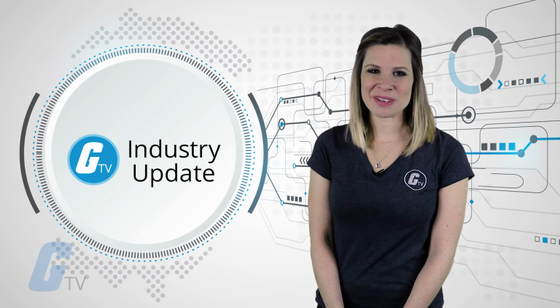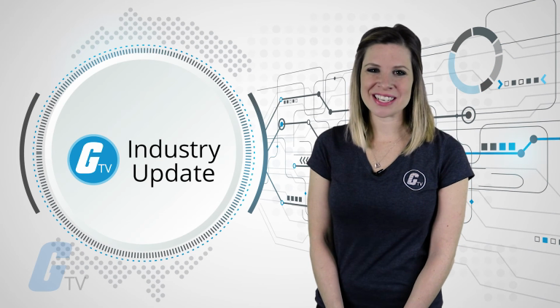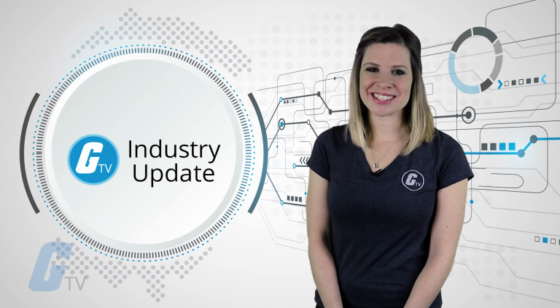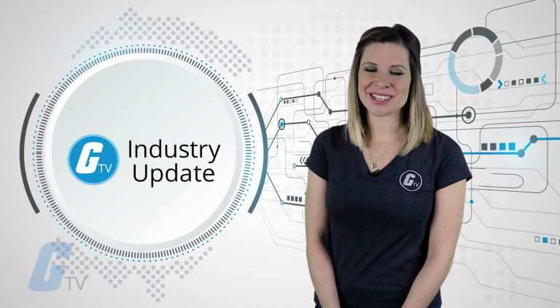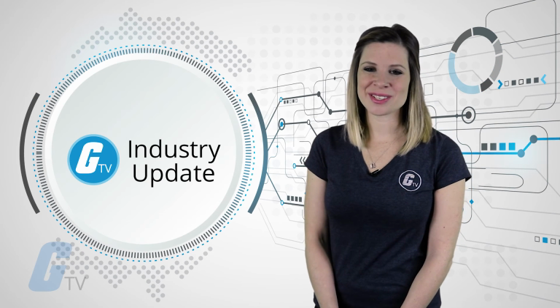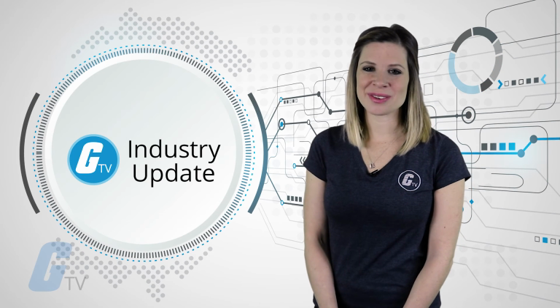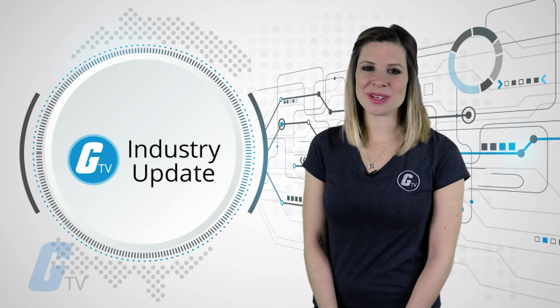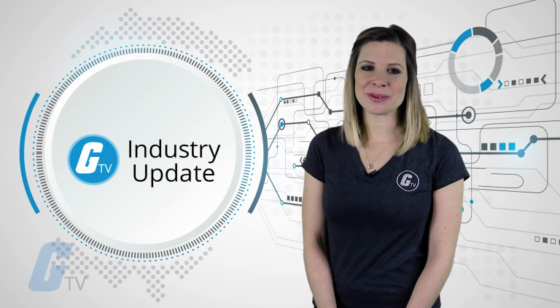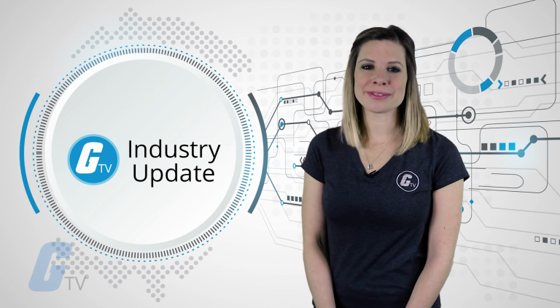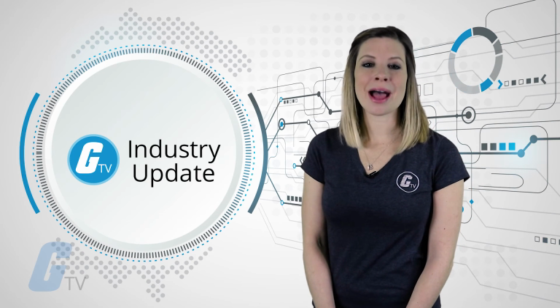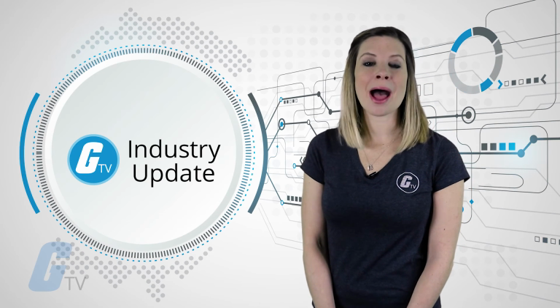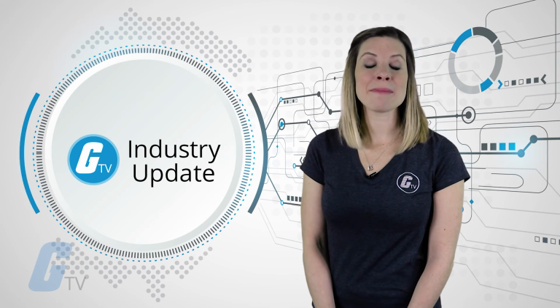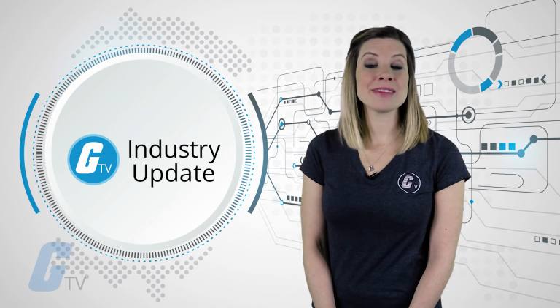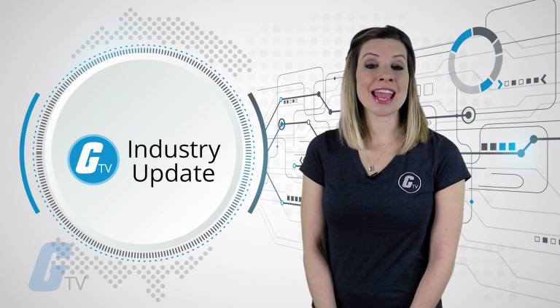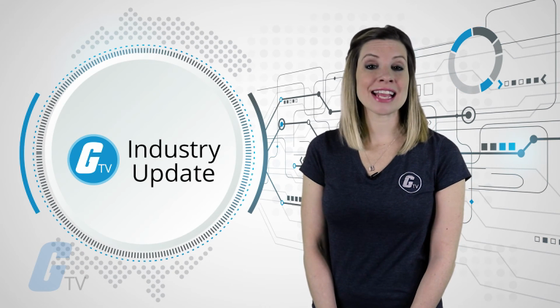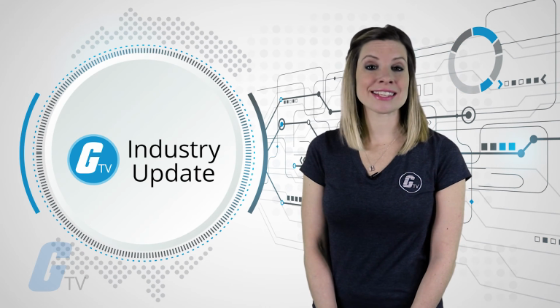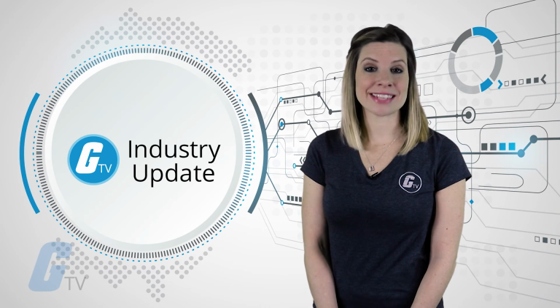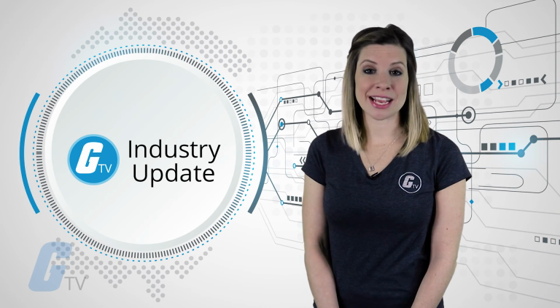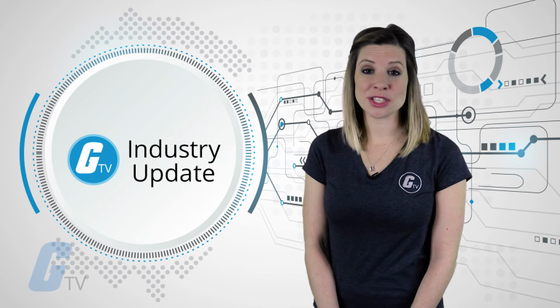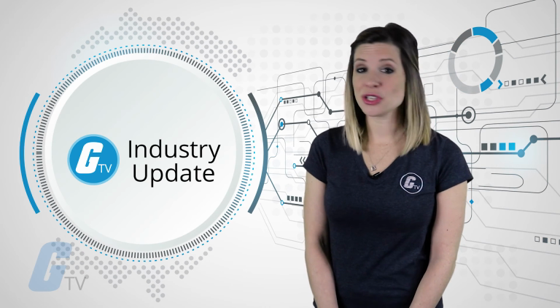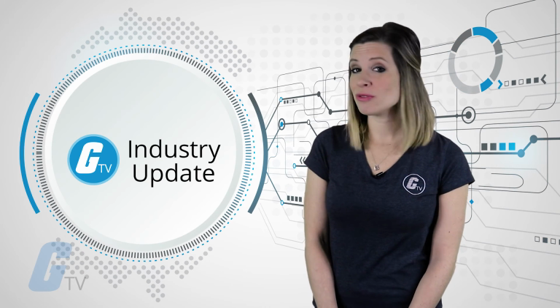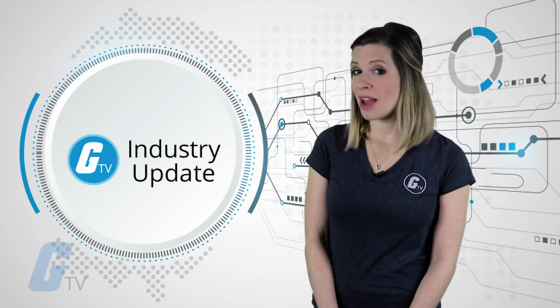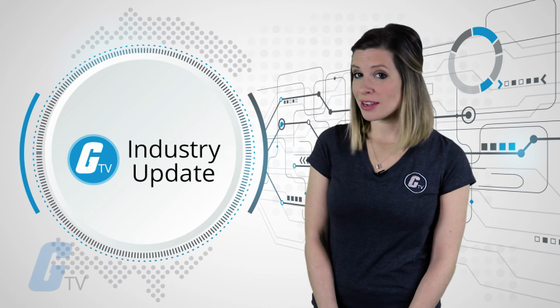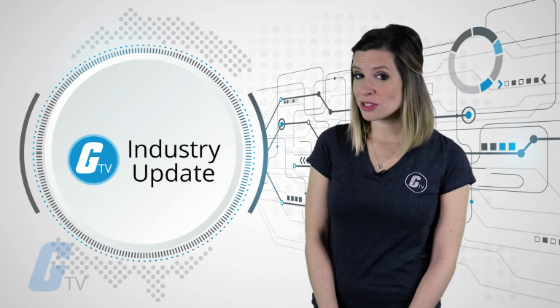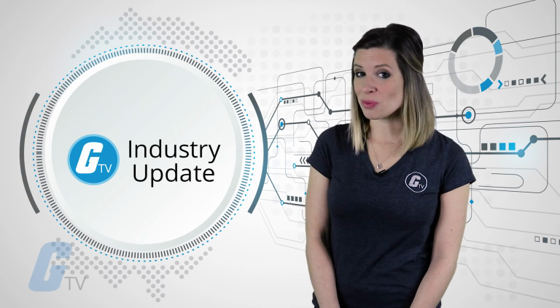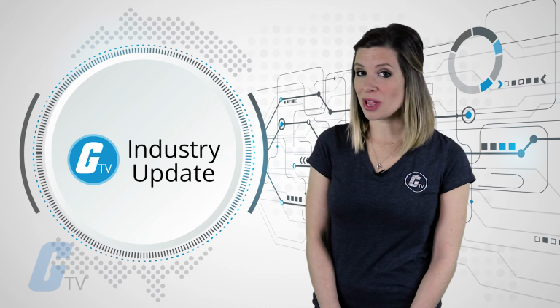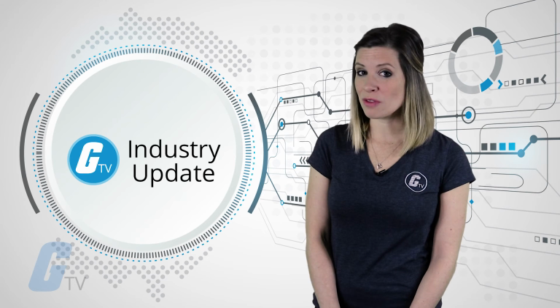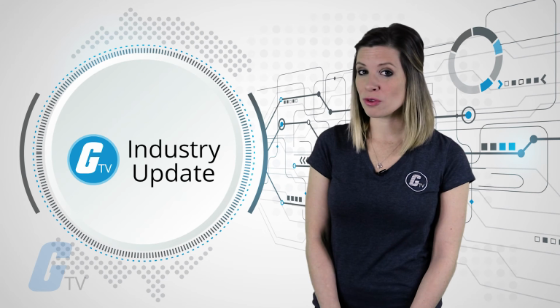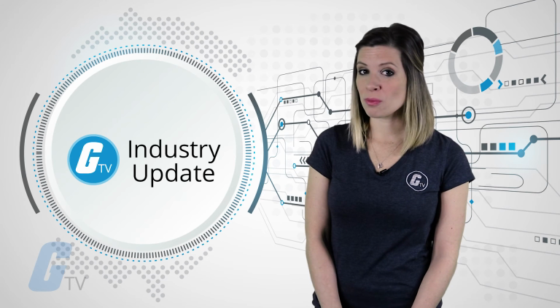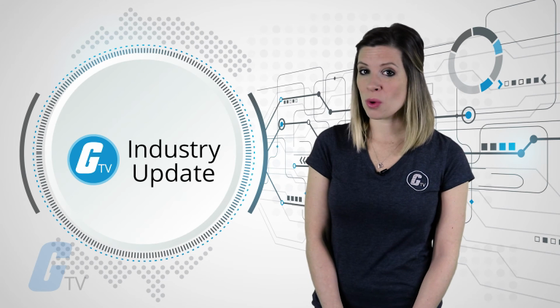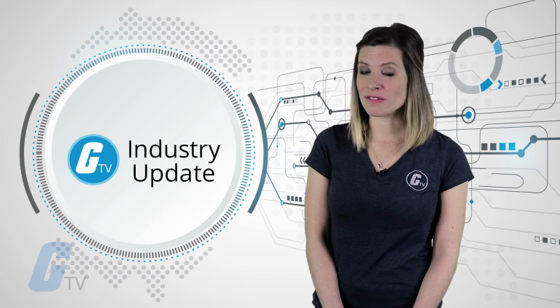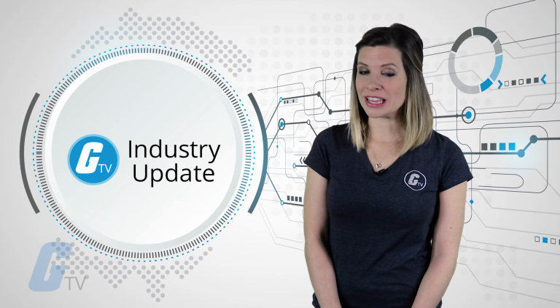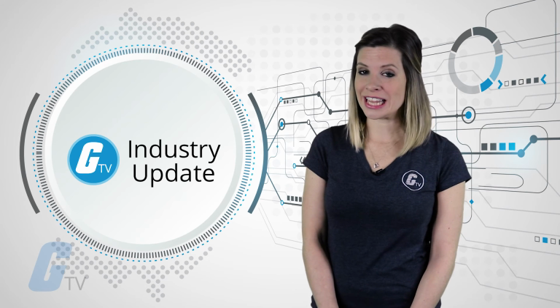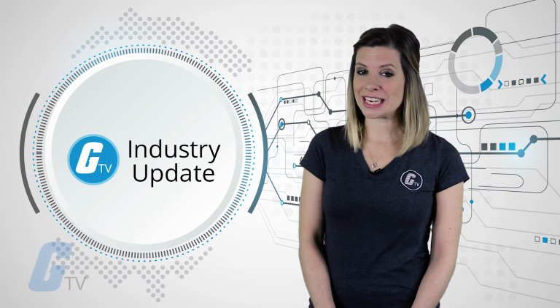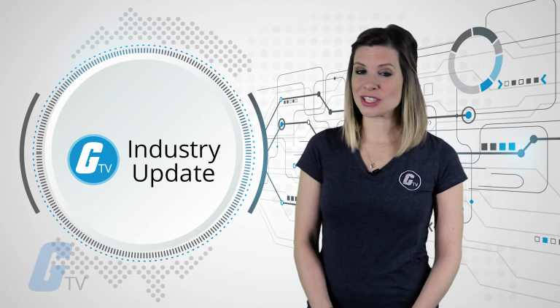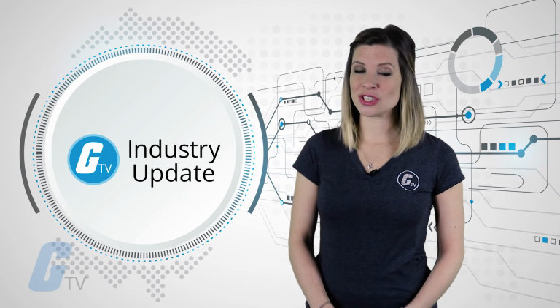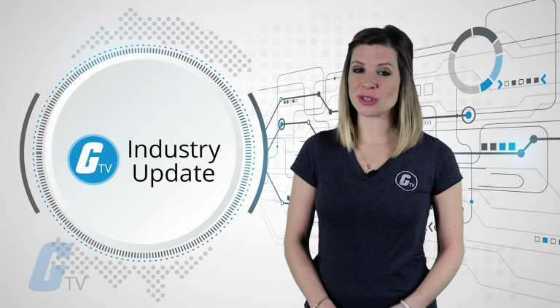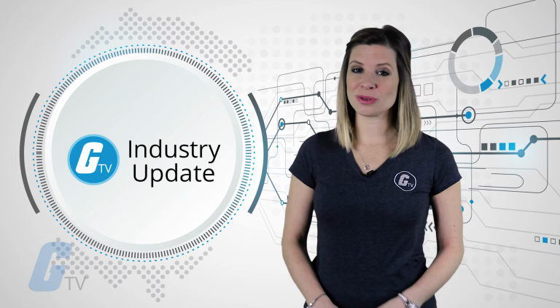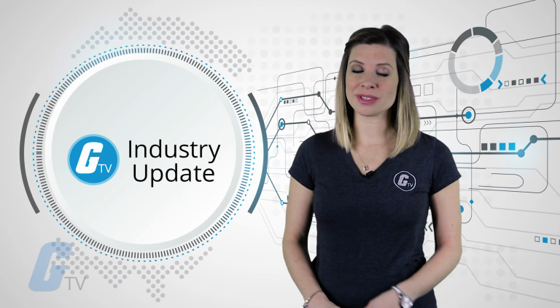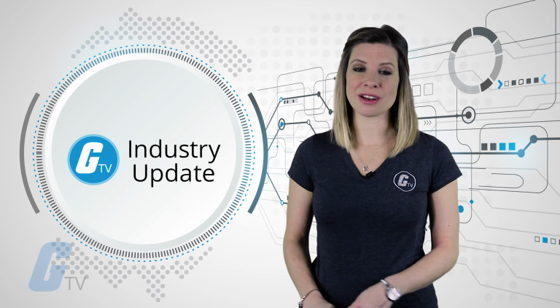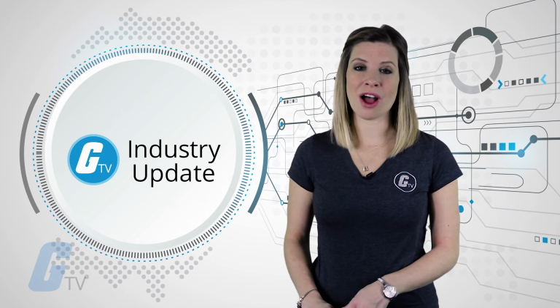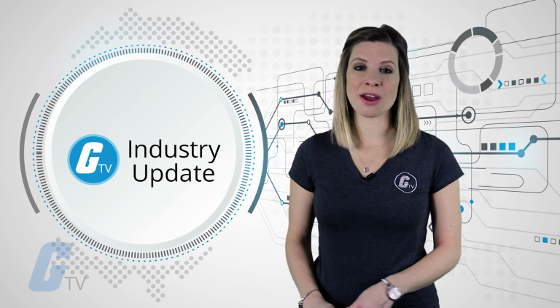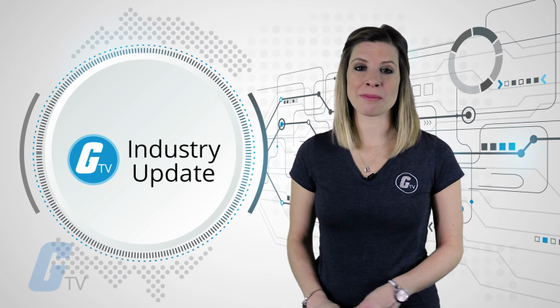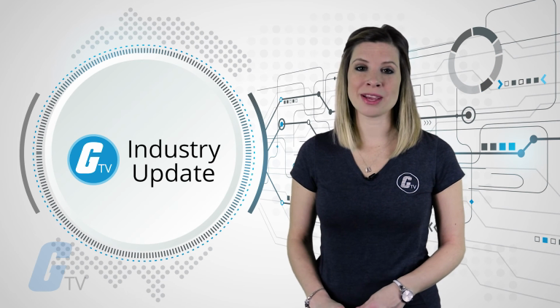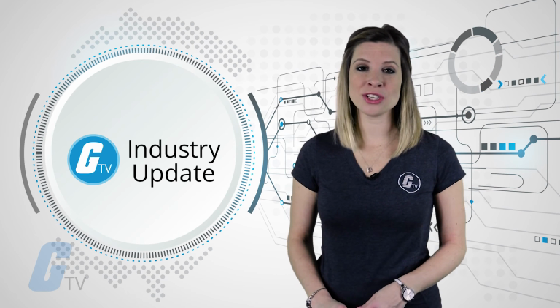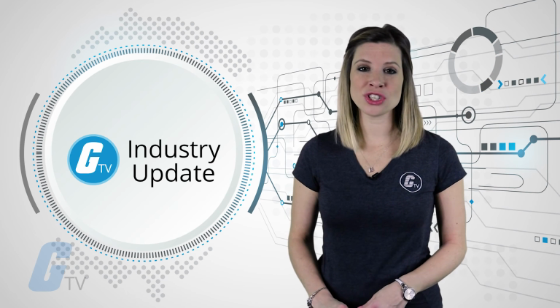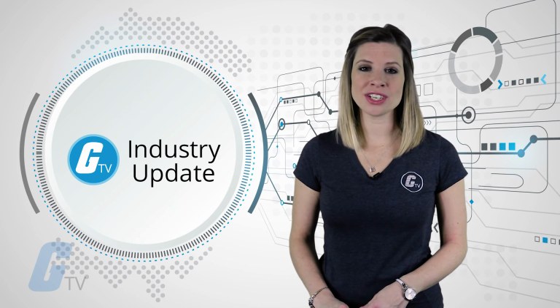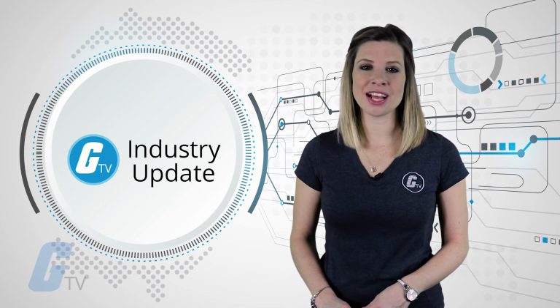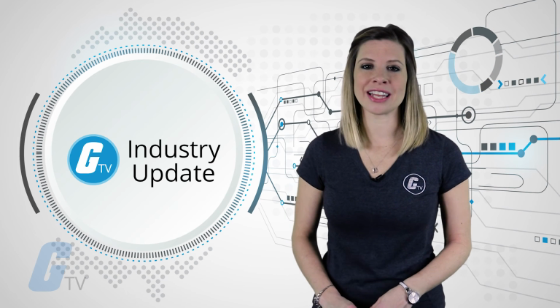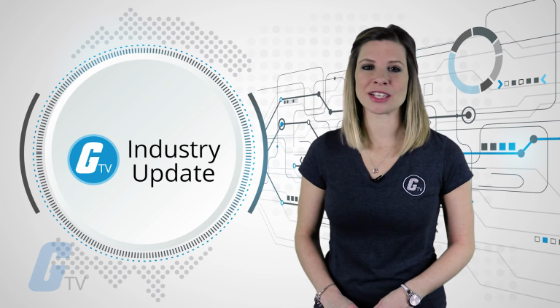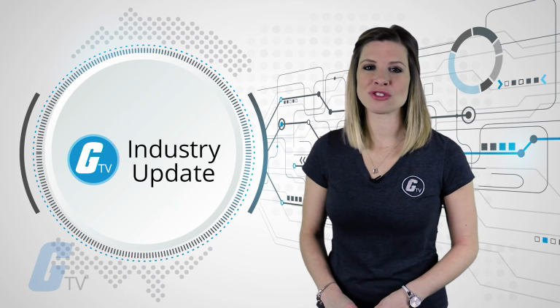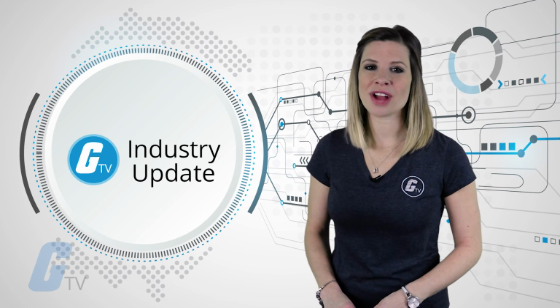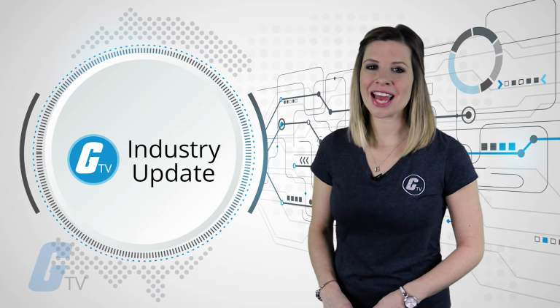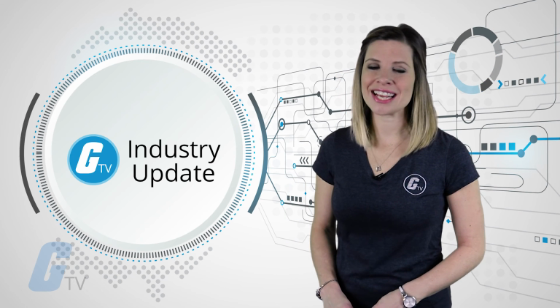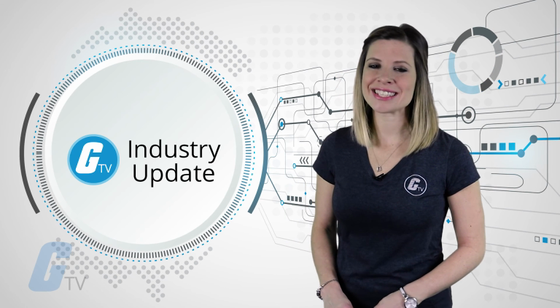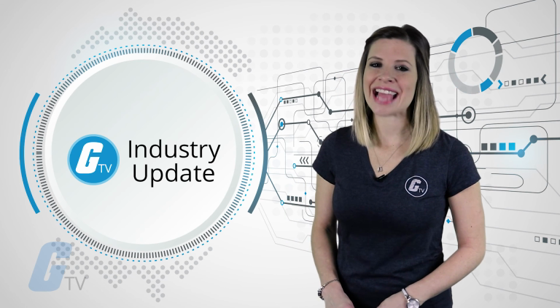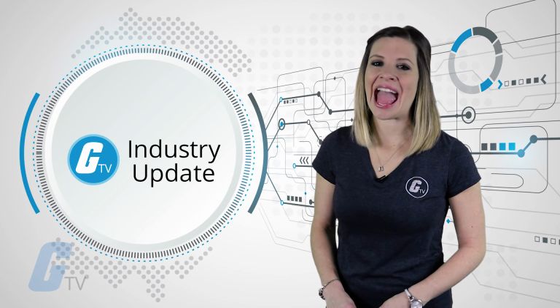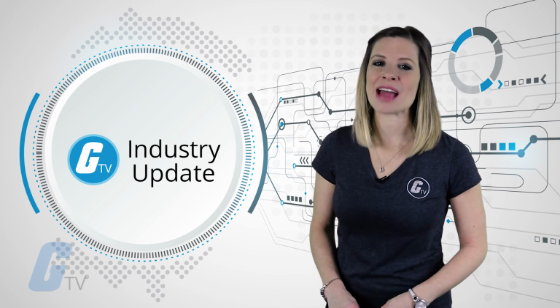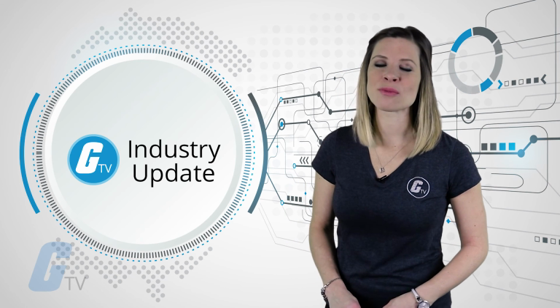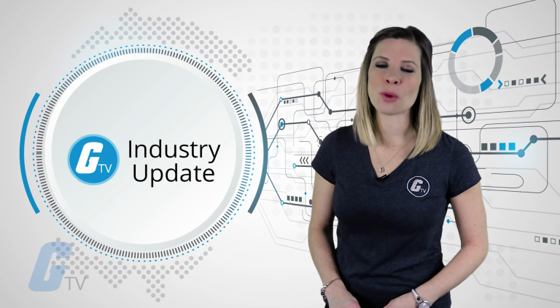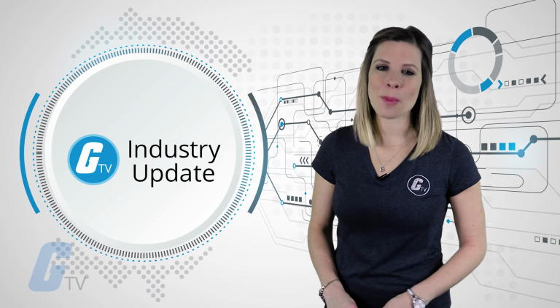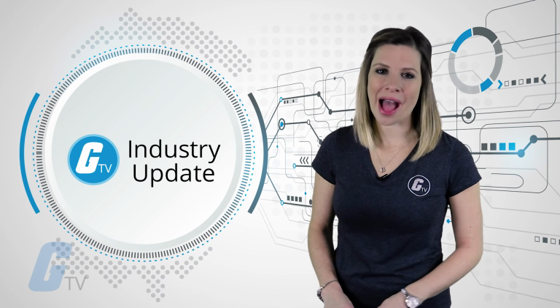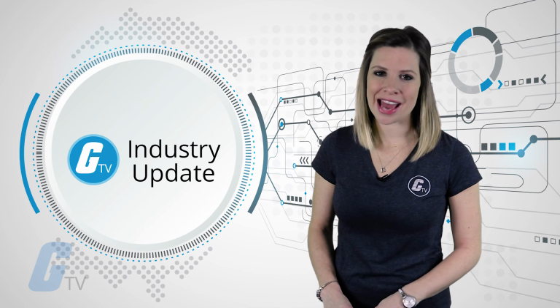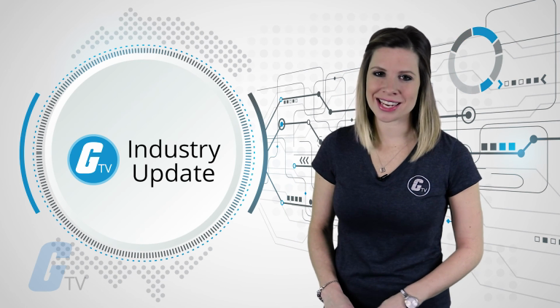That's it for this week's industry news update. Stay tuned next week for more of the latest news in automation, electronics, and robotics.